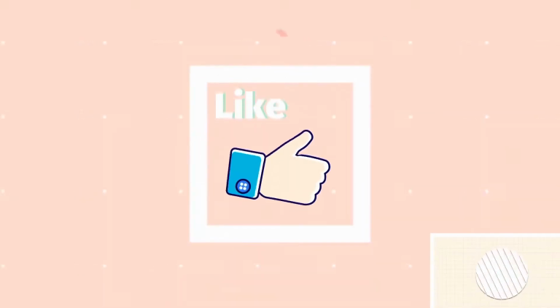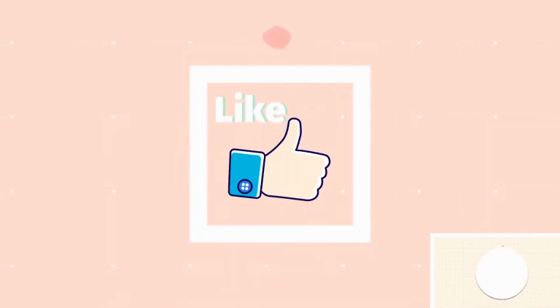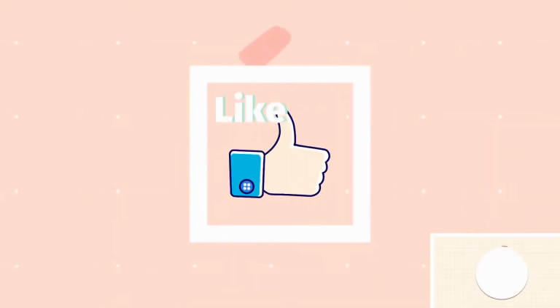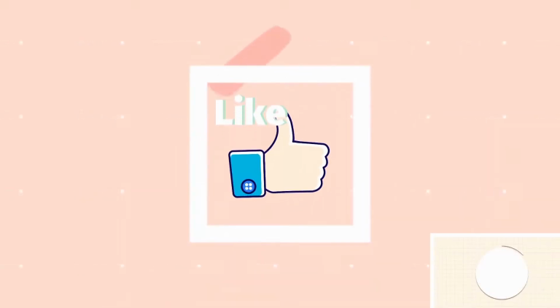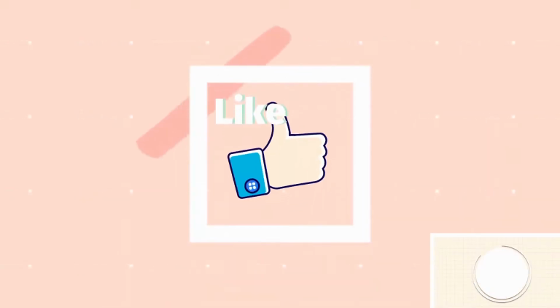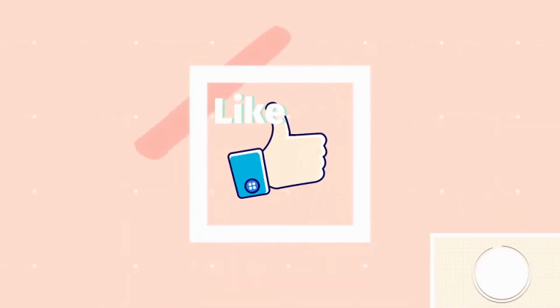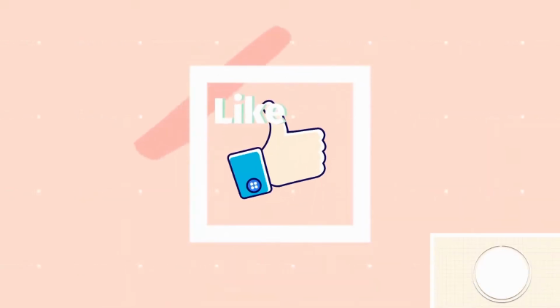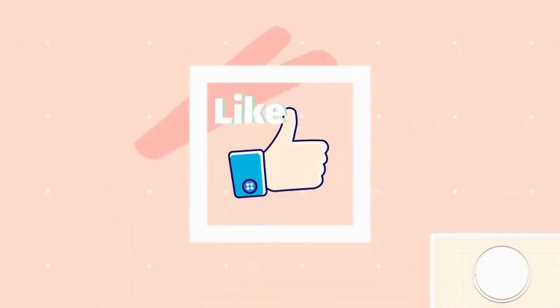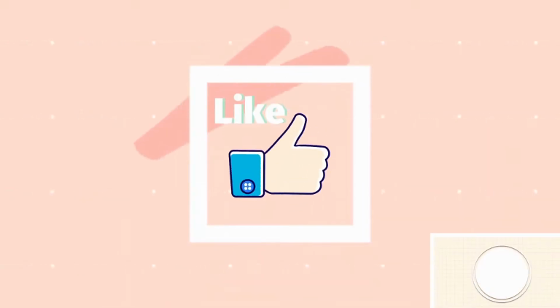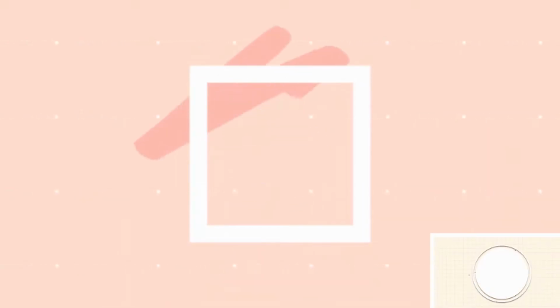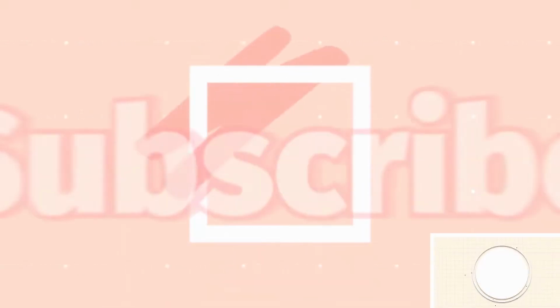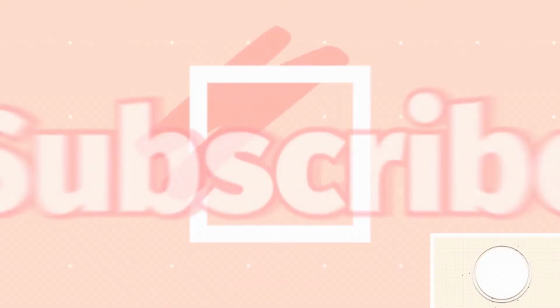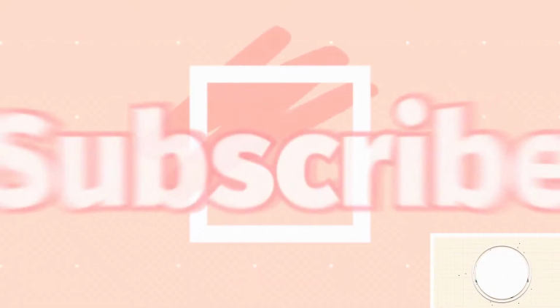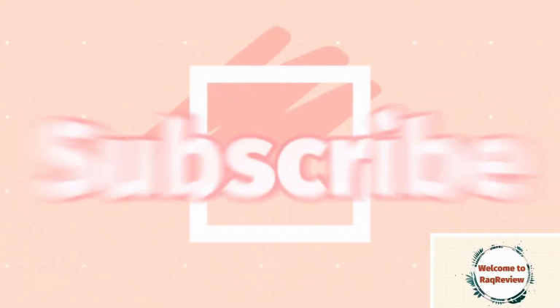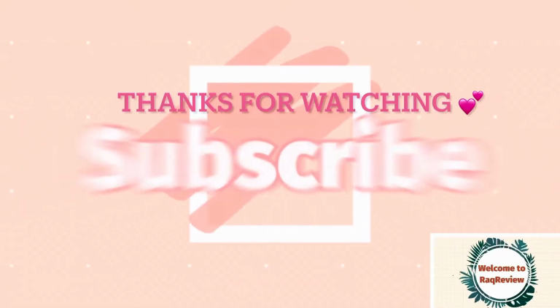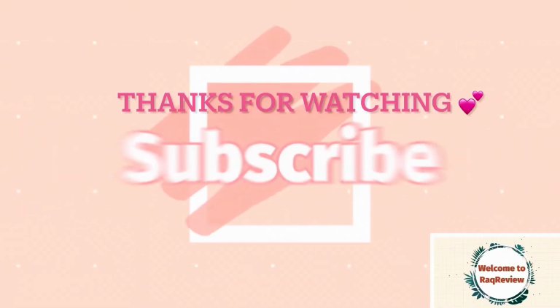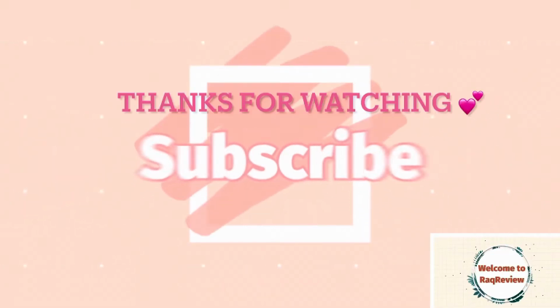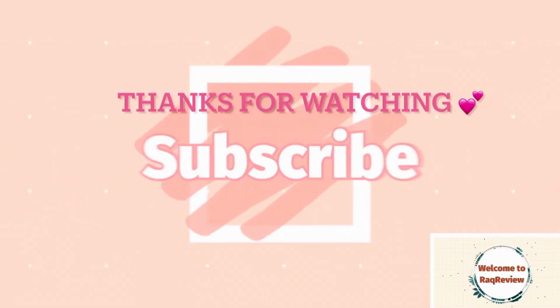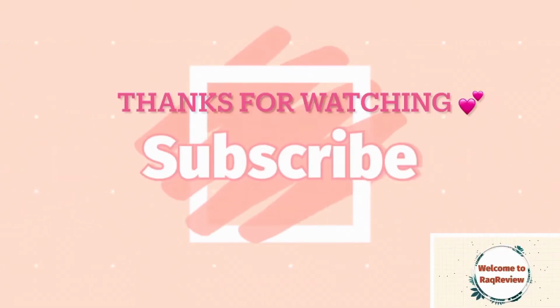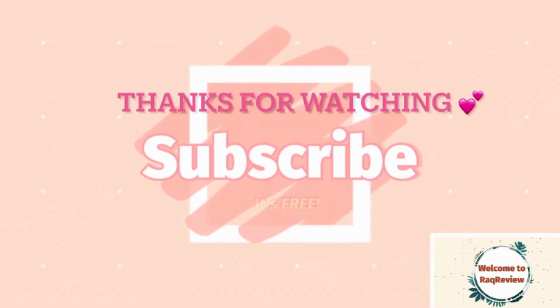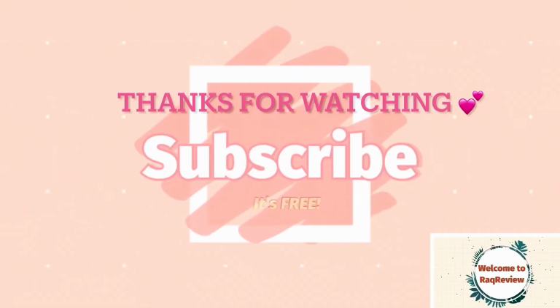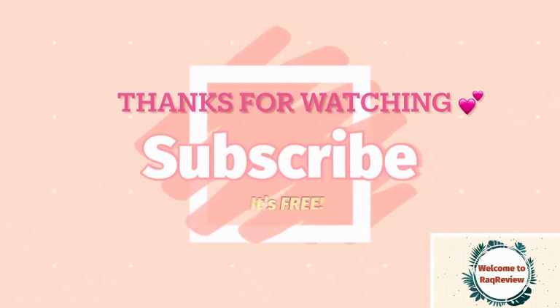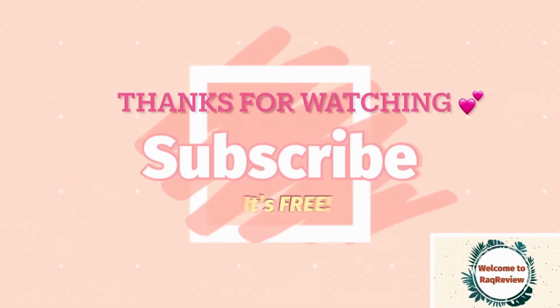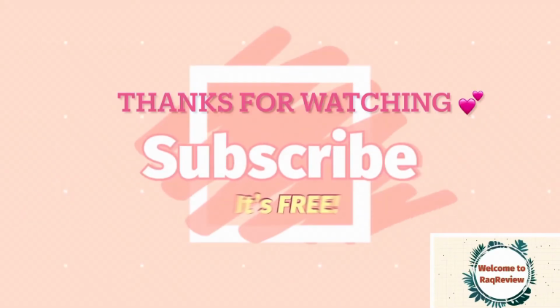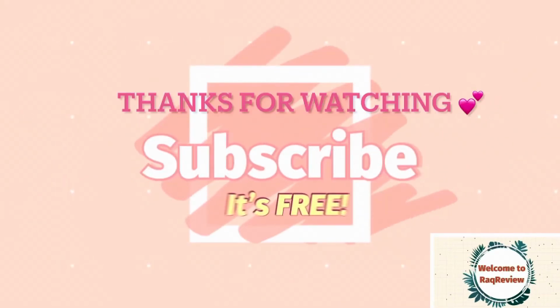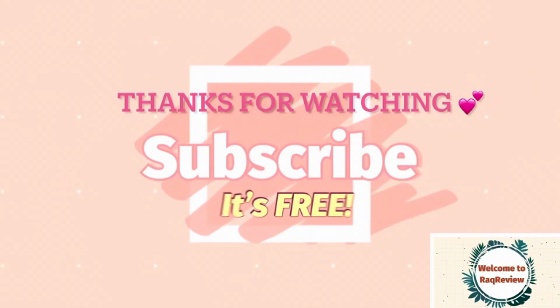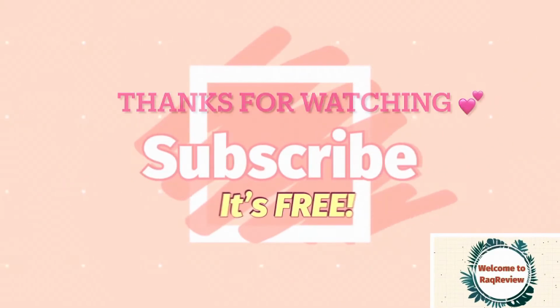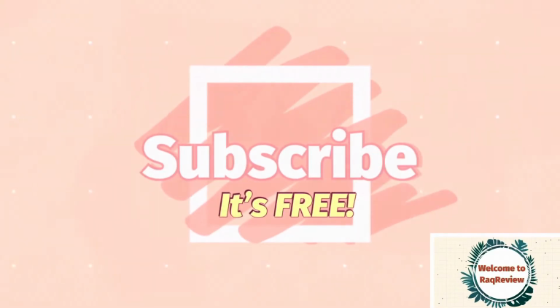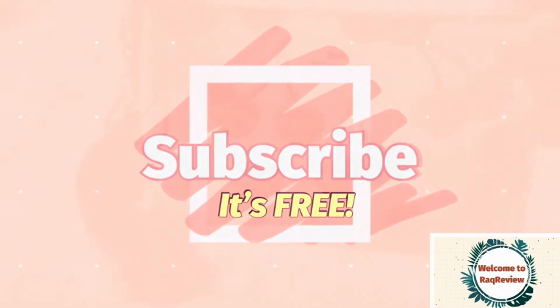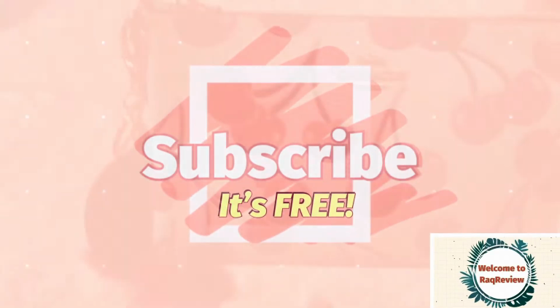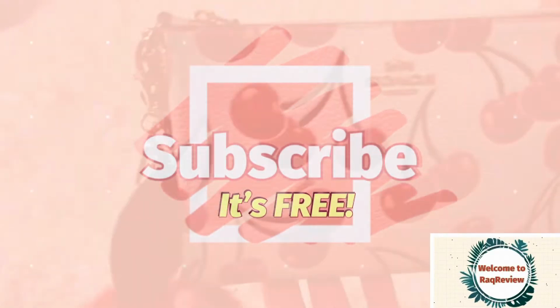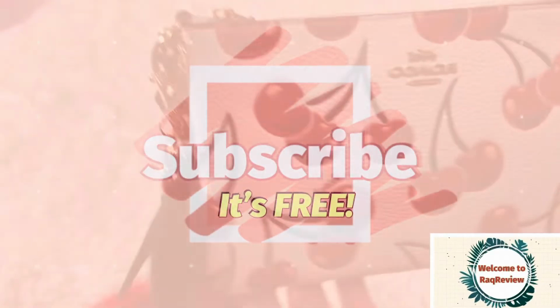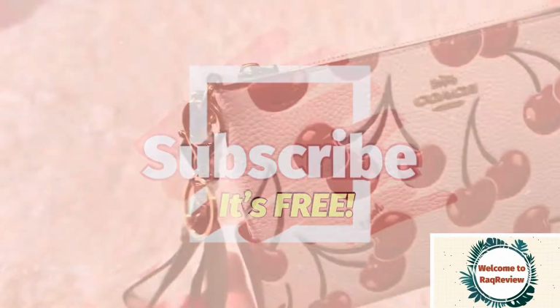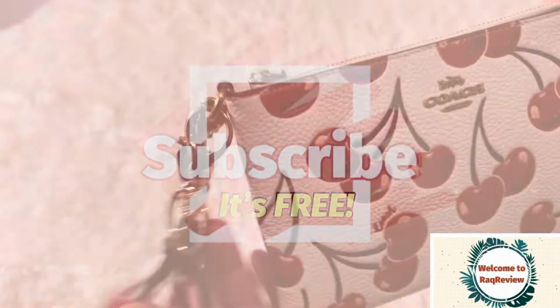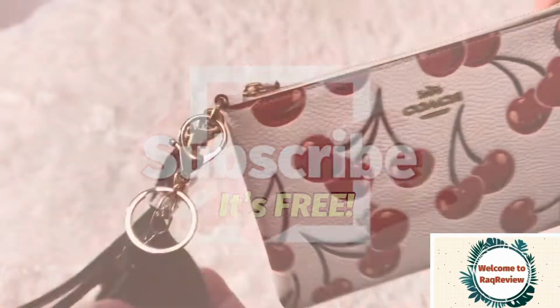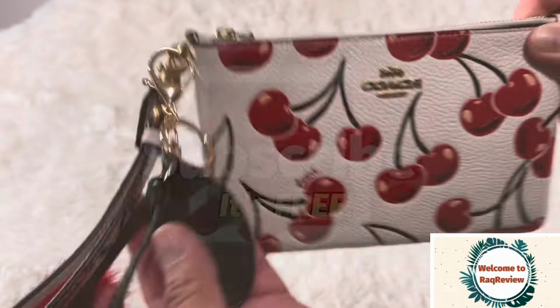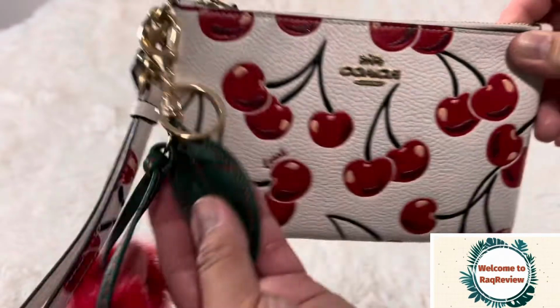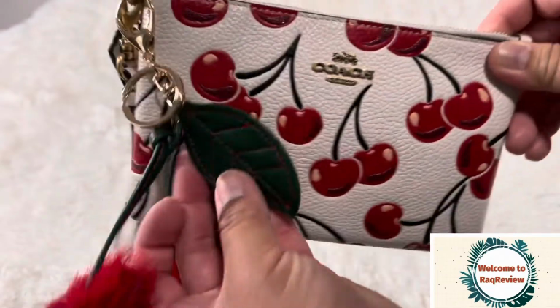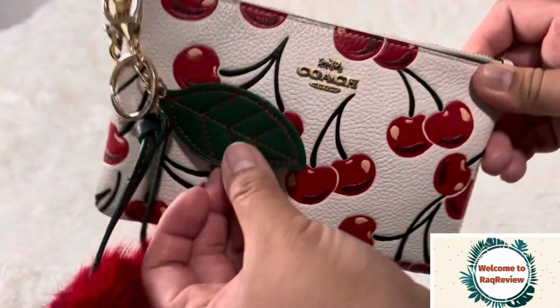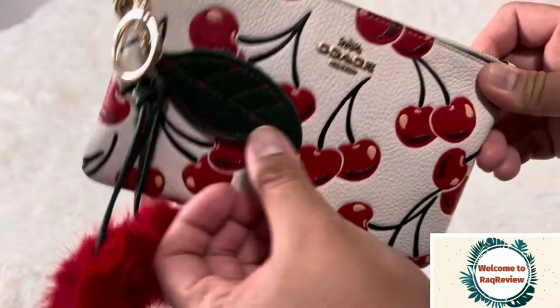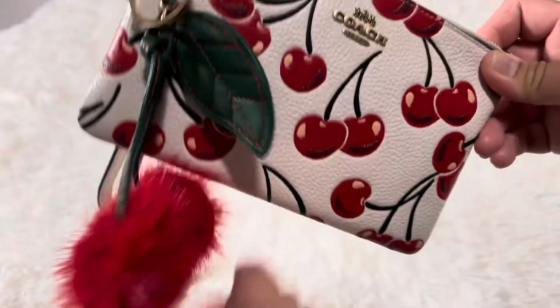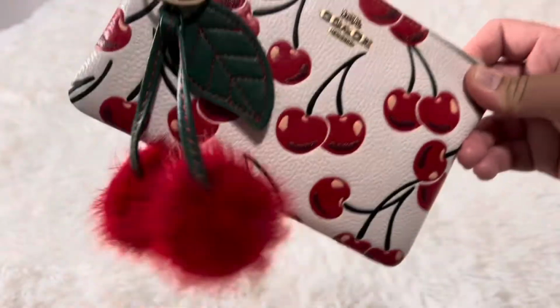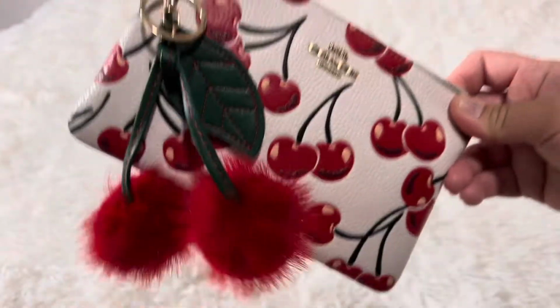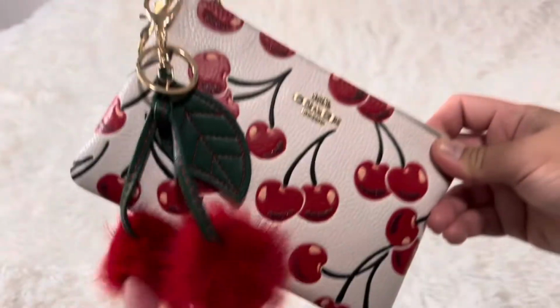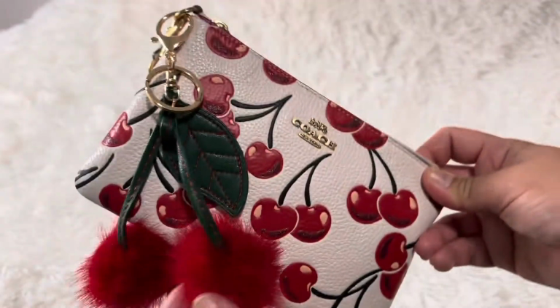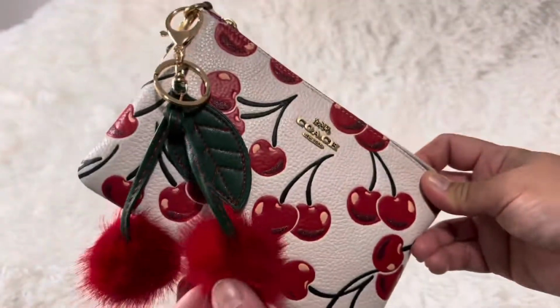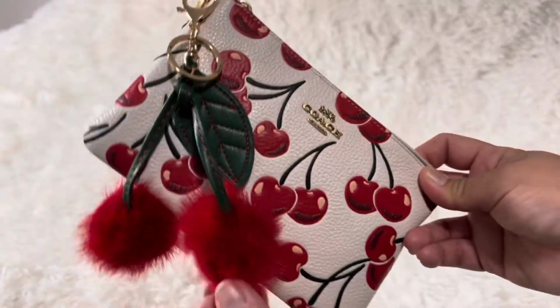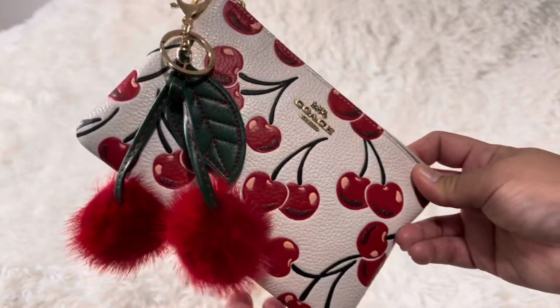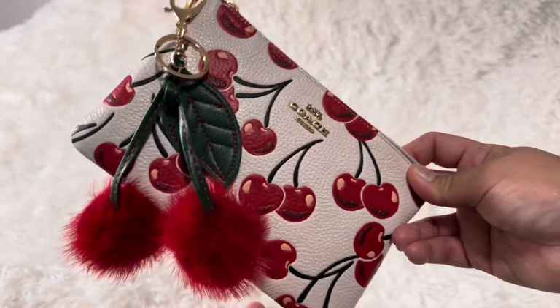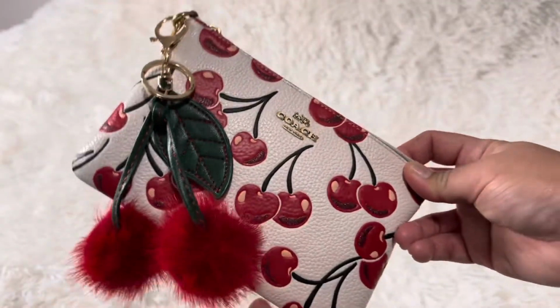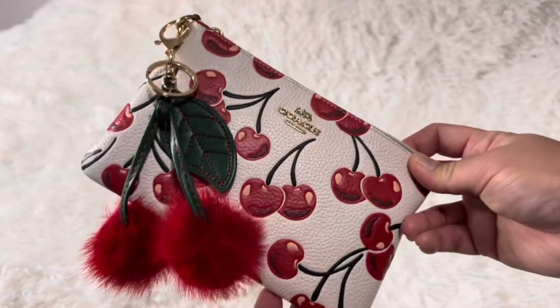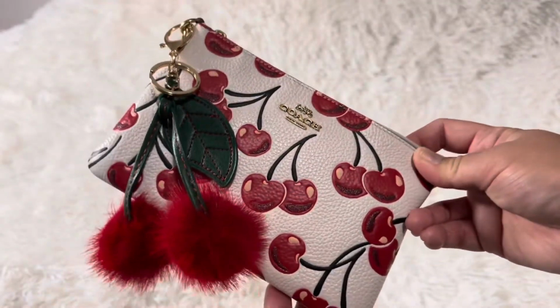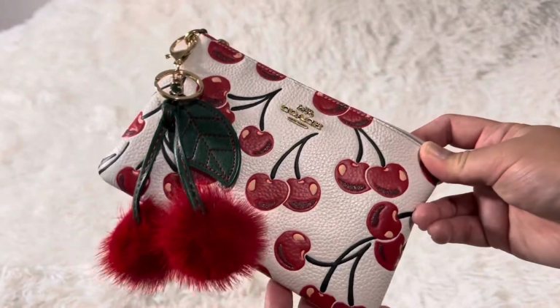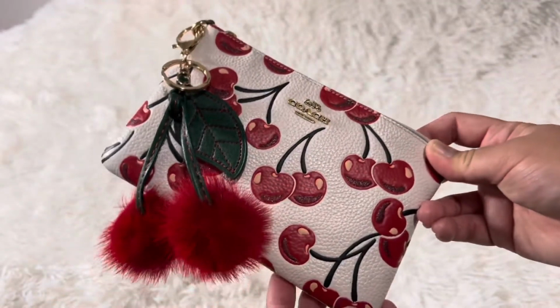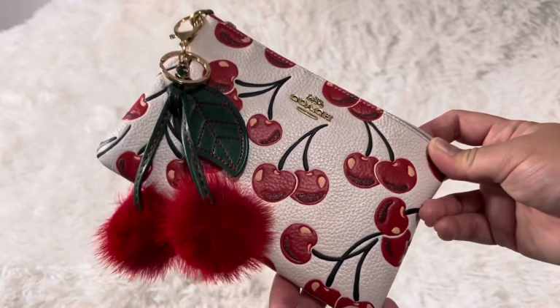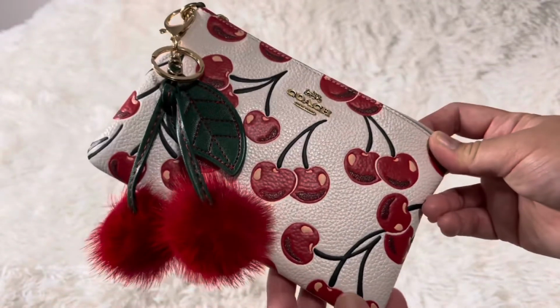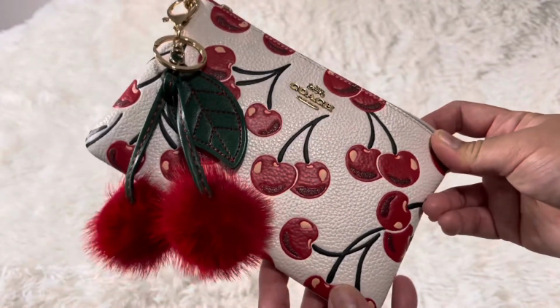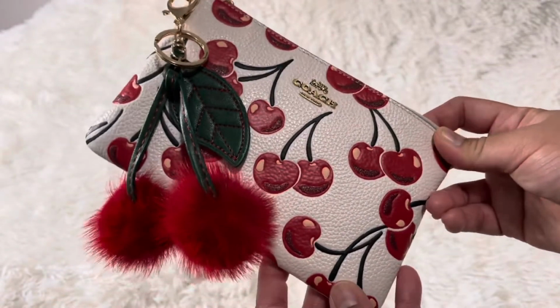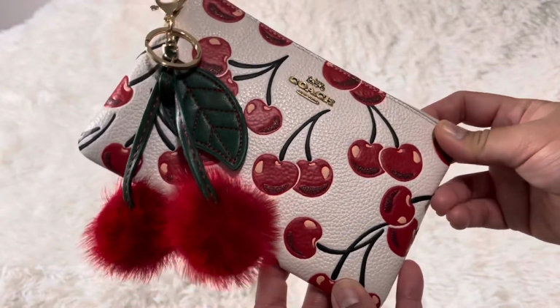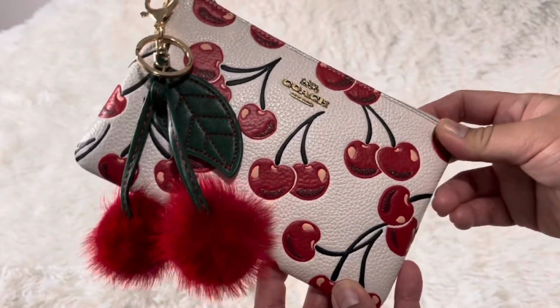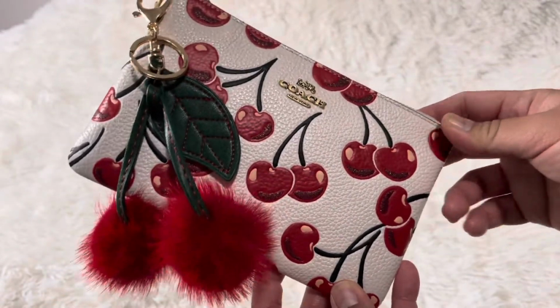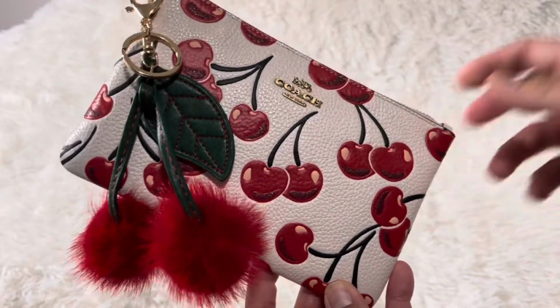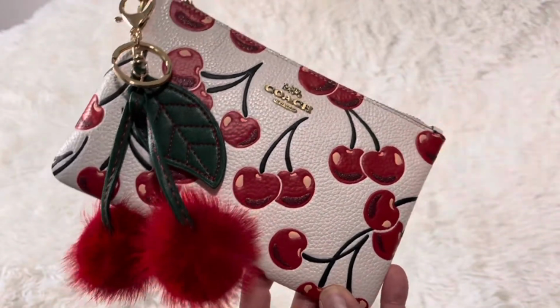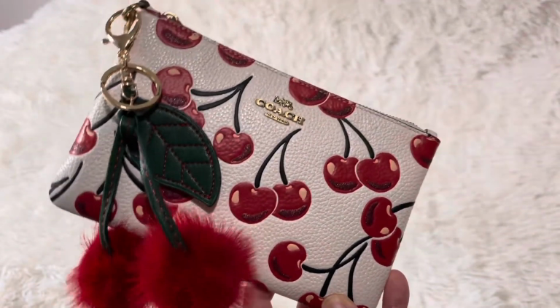If you guys like this video, please like and subscribe. And also don't forget to check out my other videos and playlists. Thanks for watching. Bye.